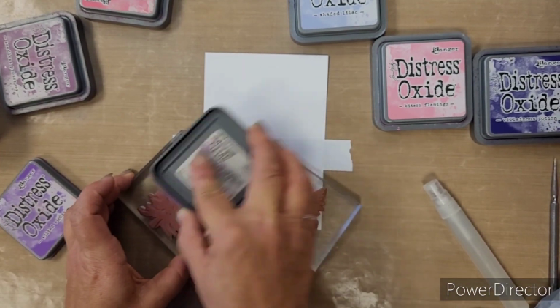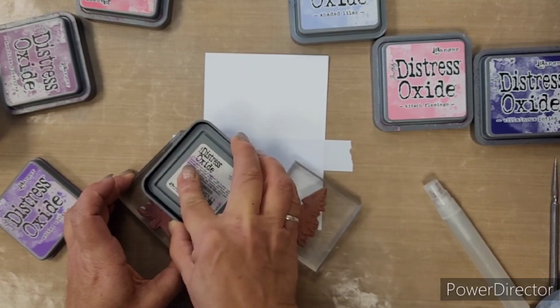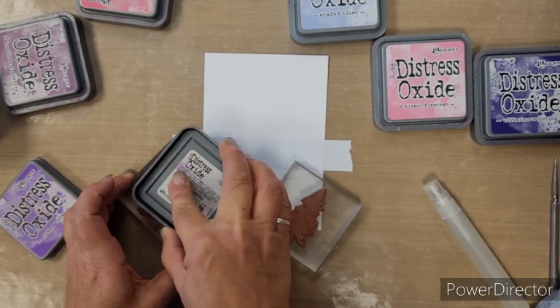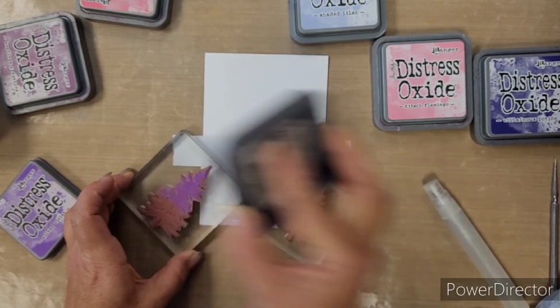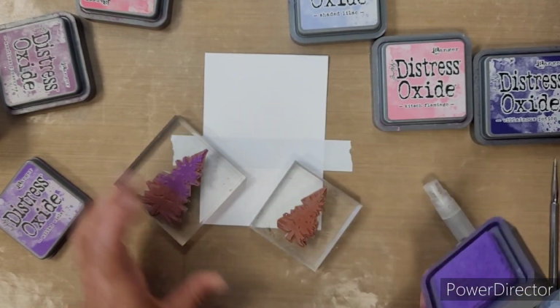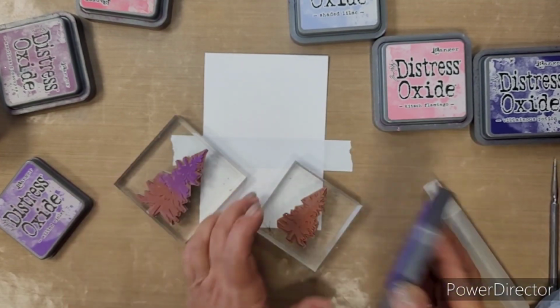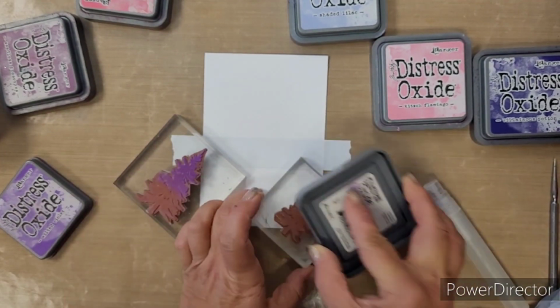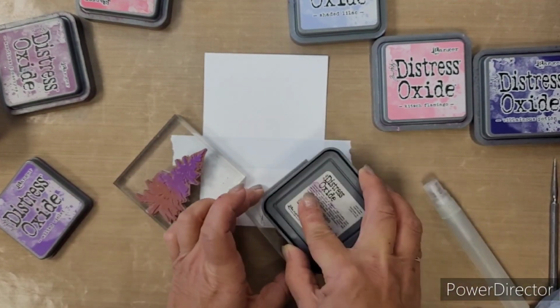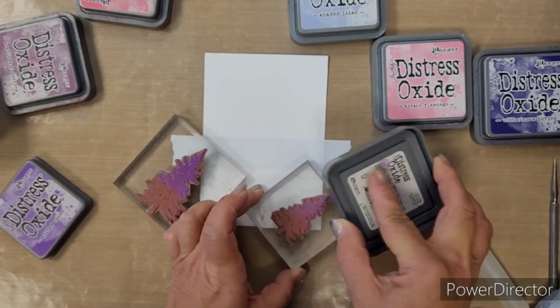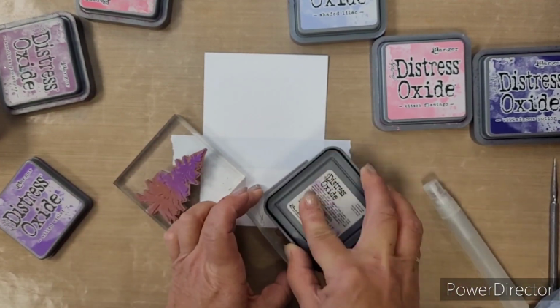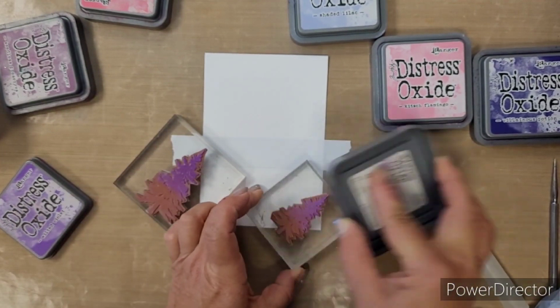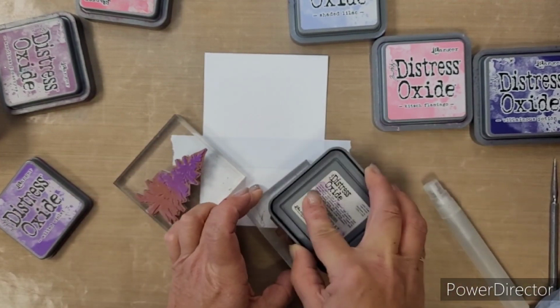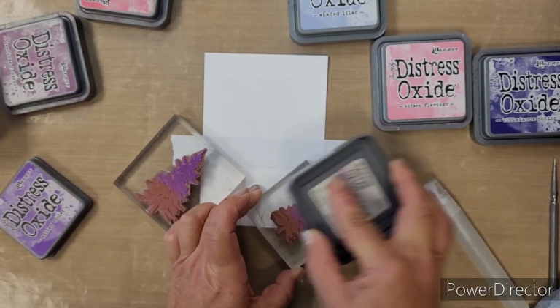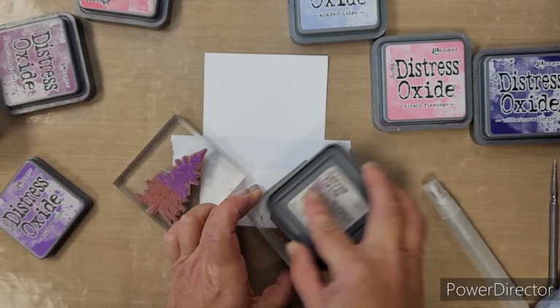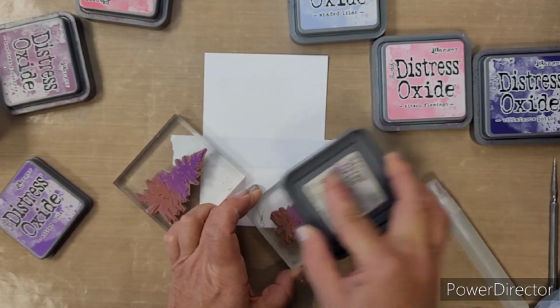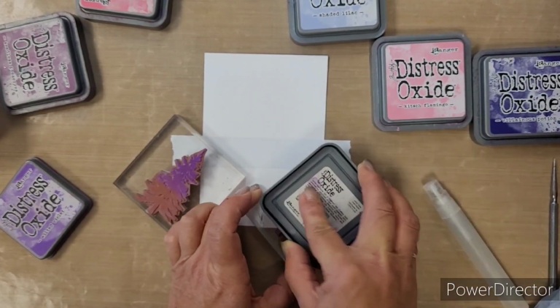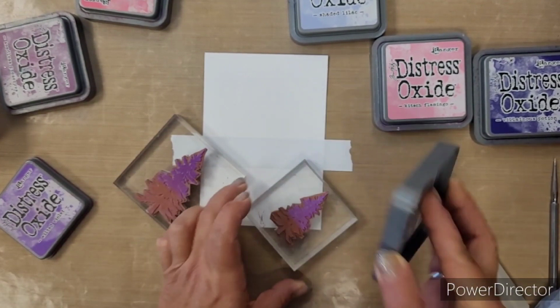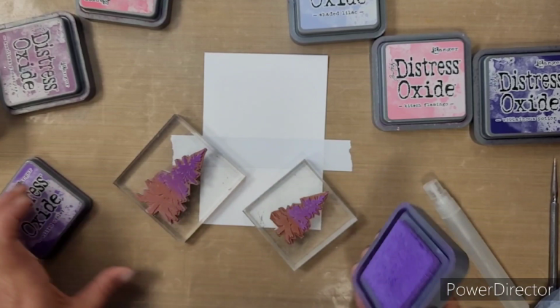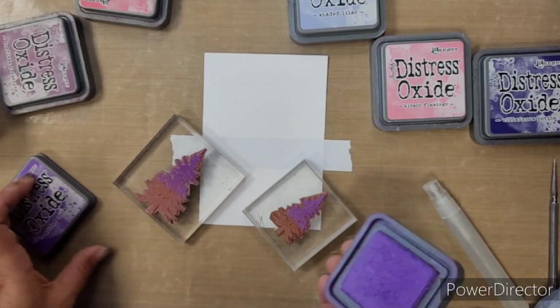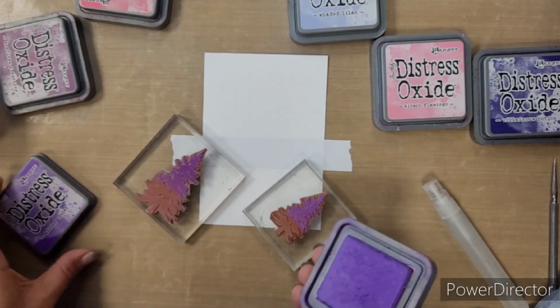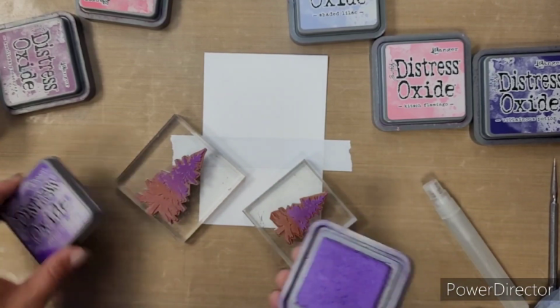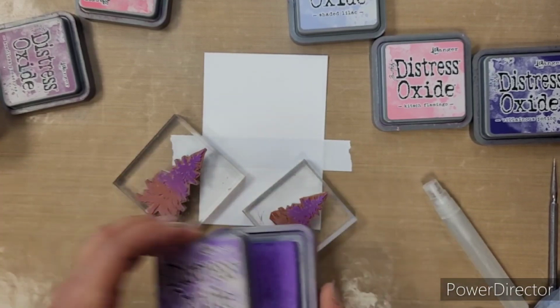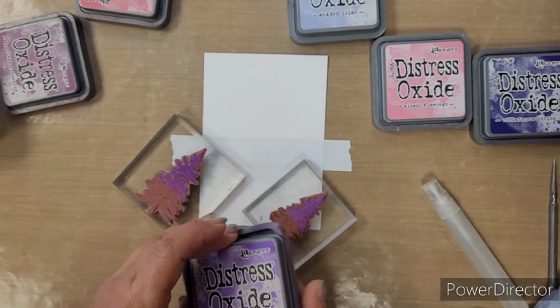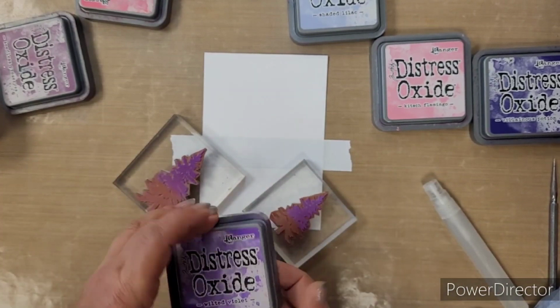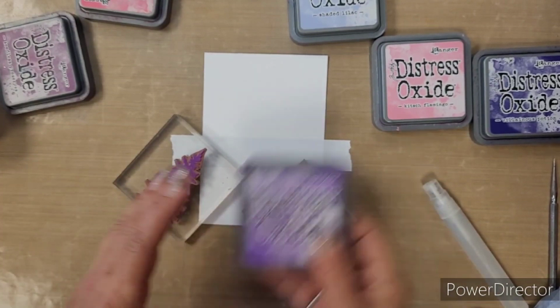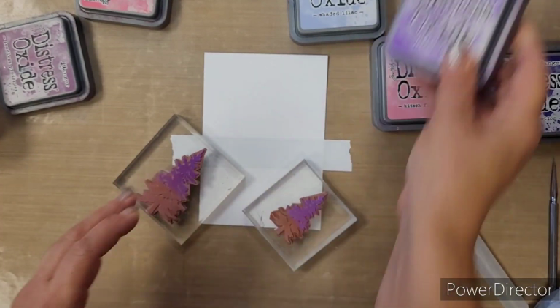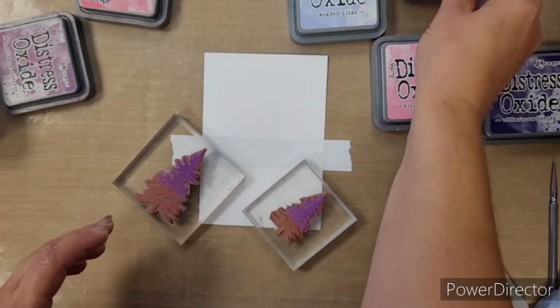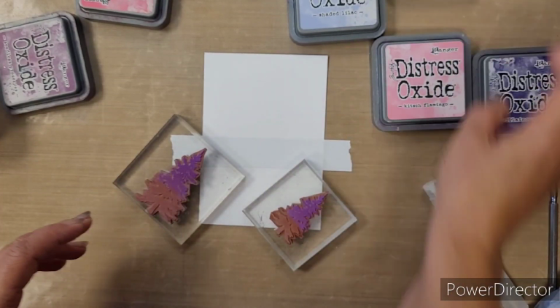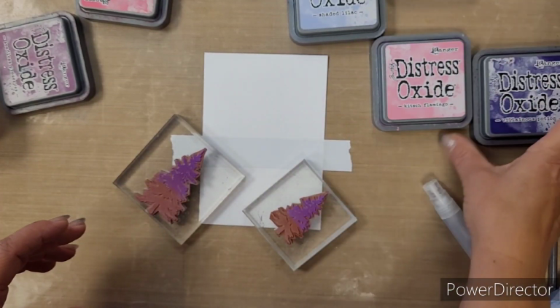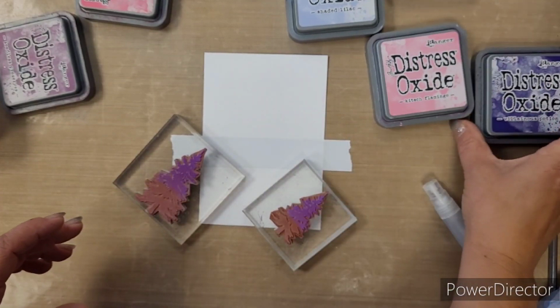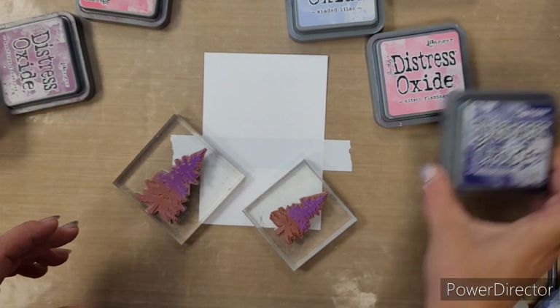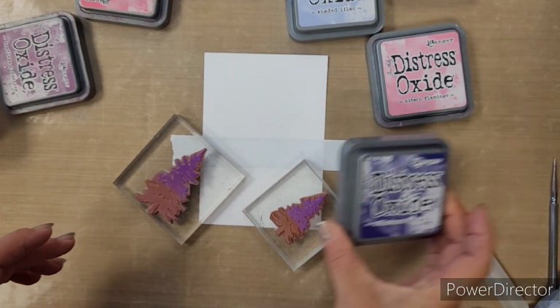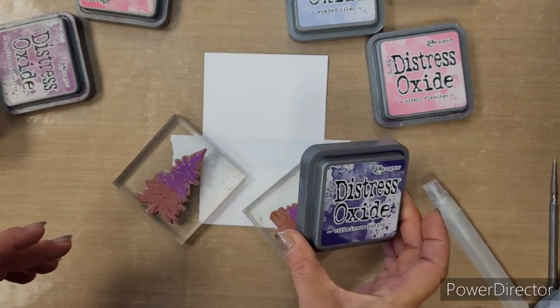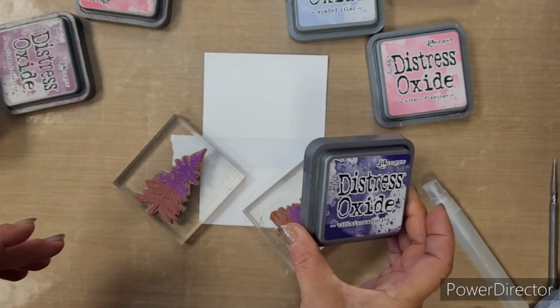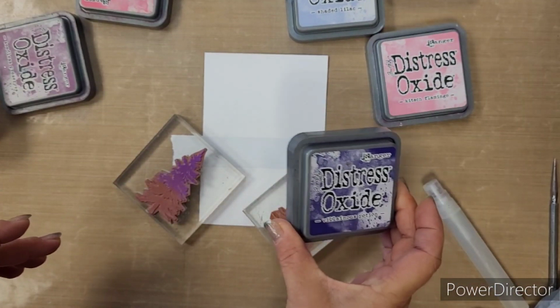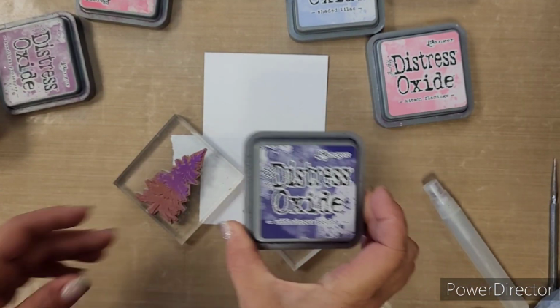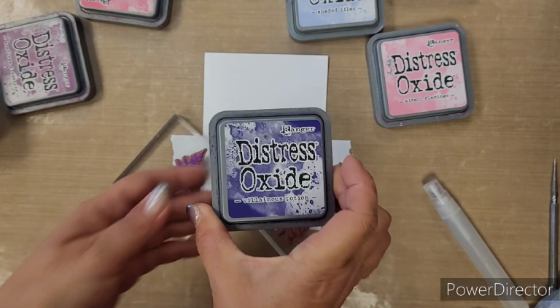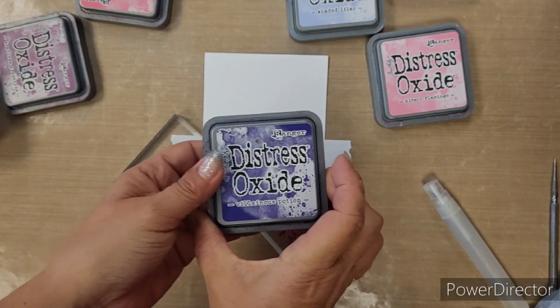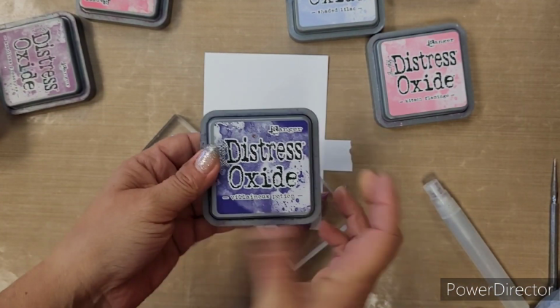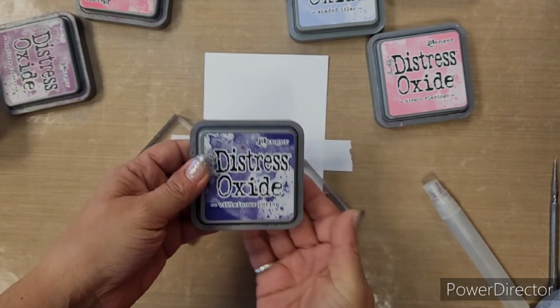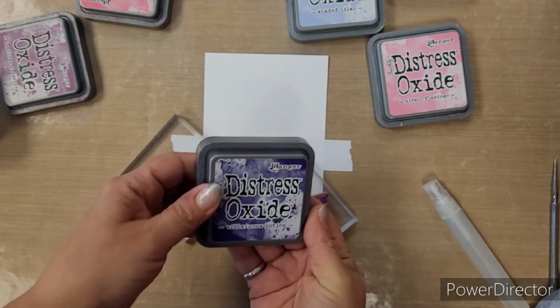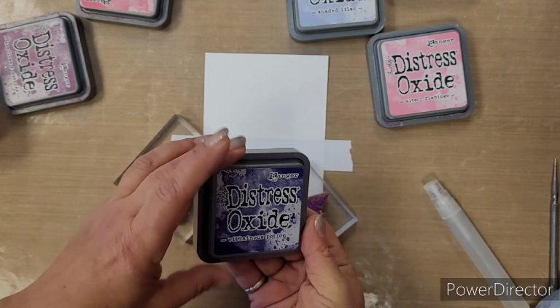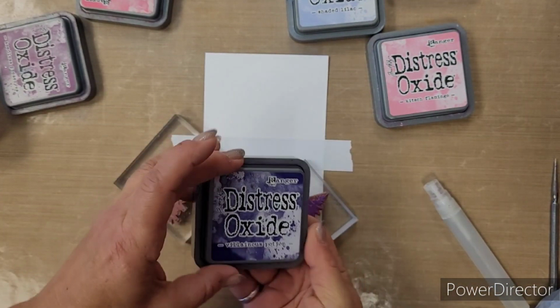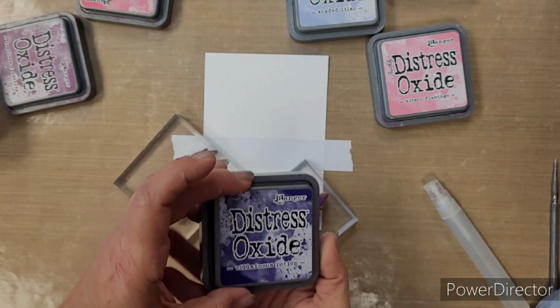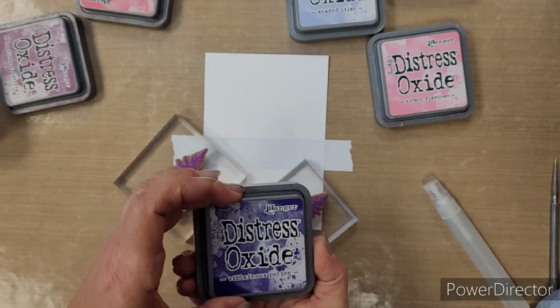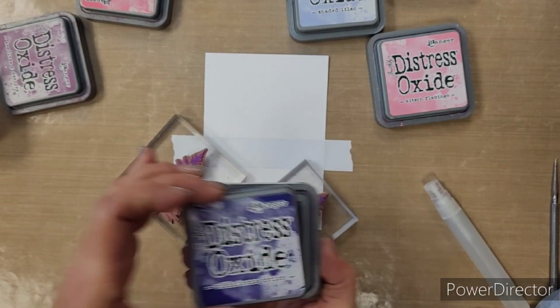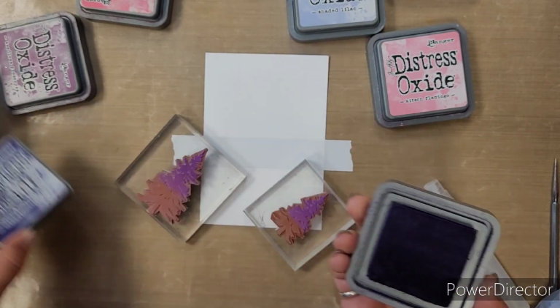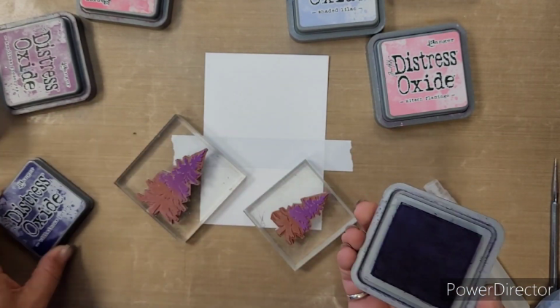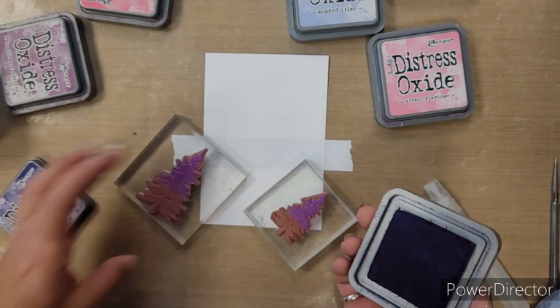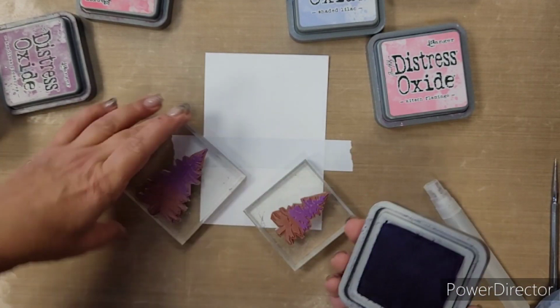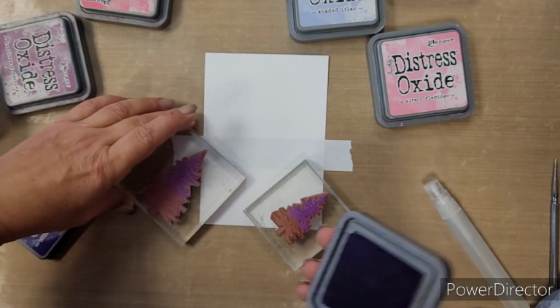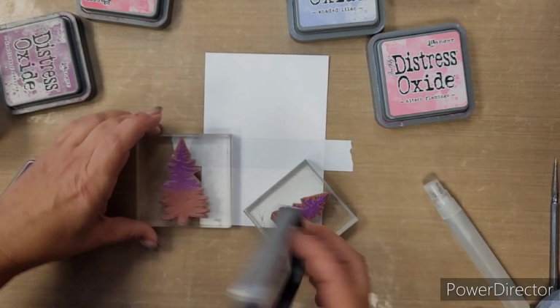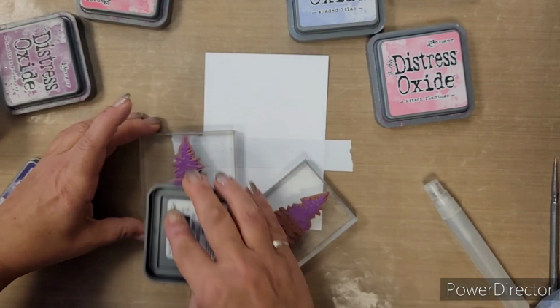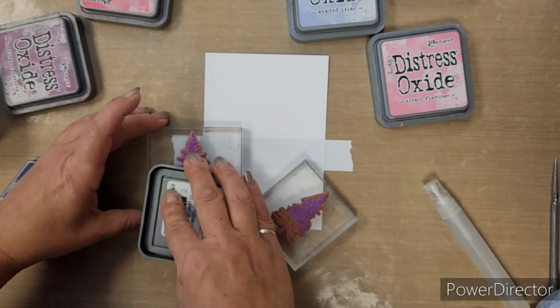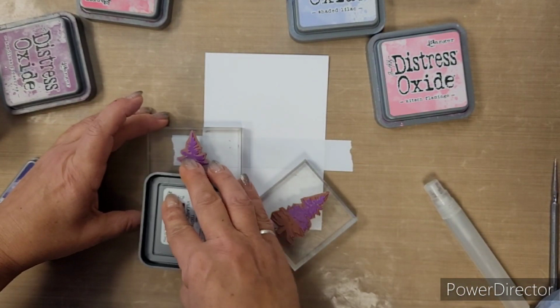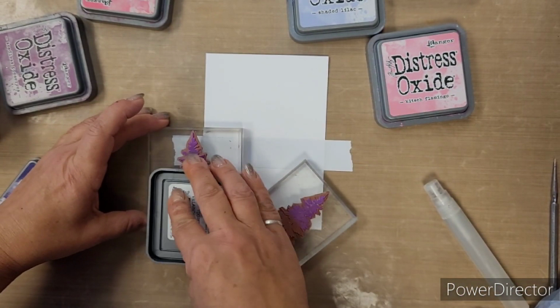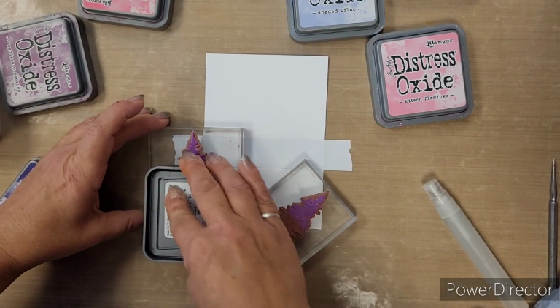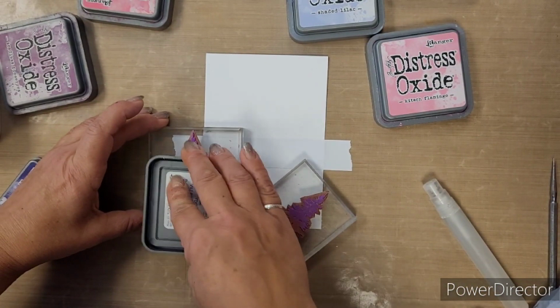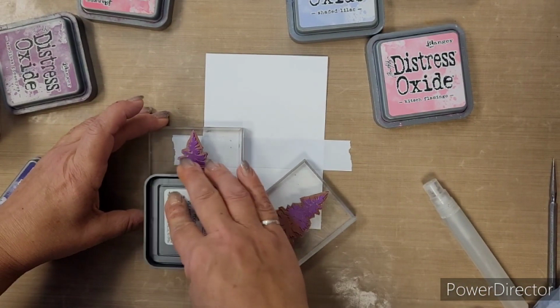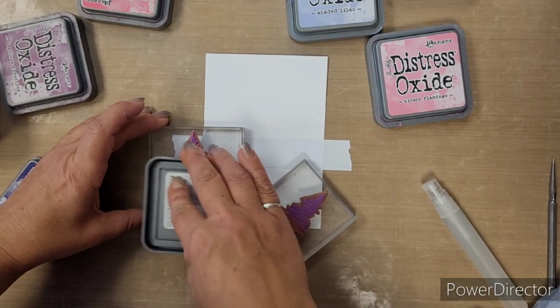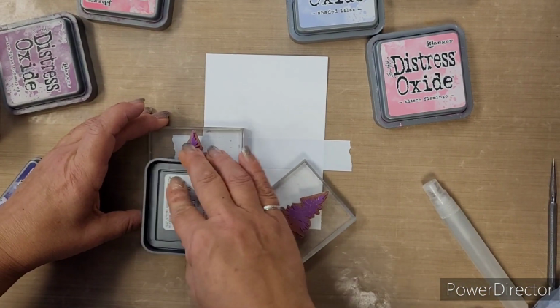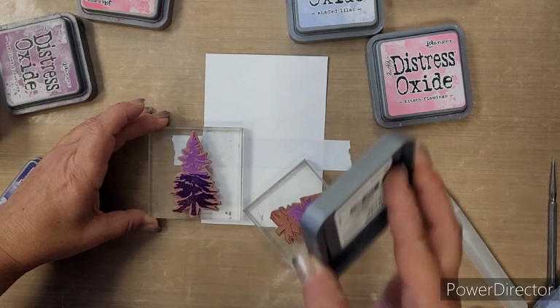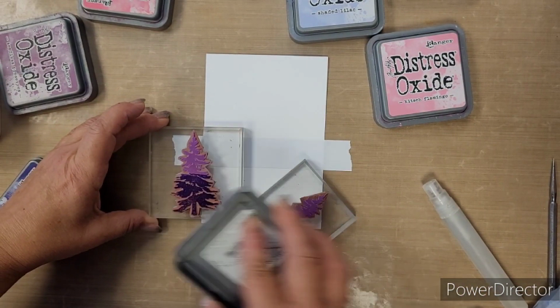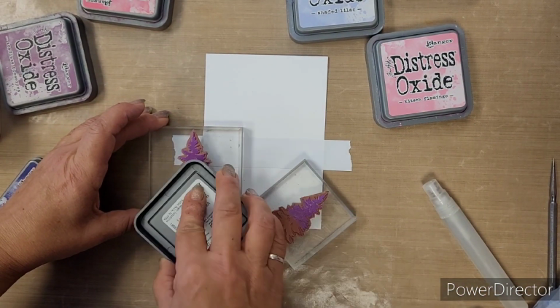We always start with the lightest colour at the top, and then we're going to take a darker shade and blend in from the bottom.